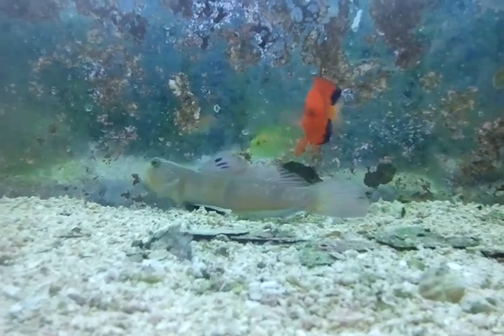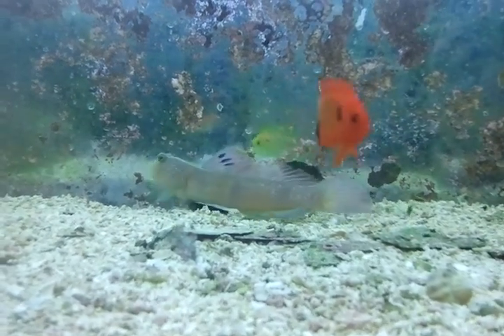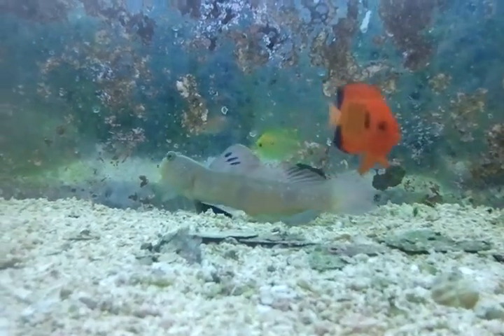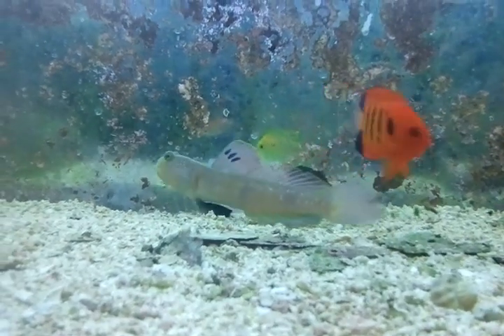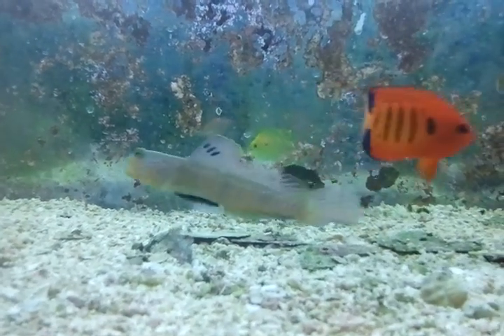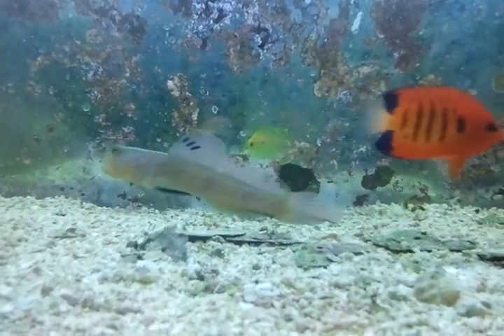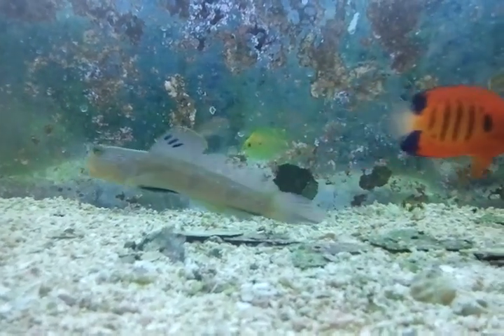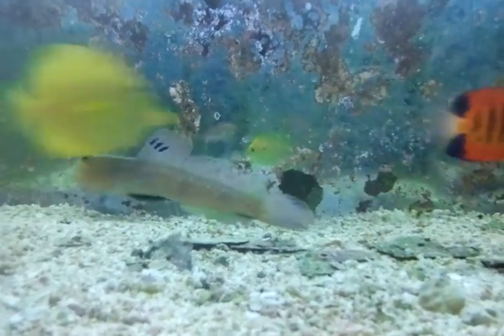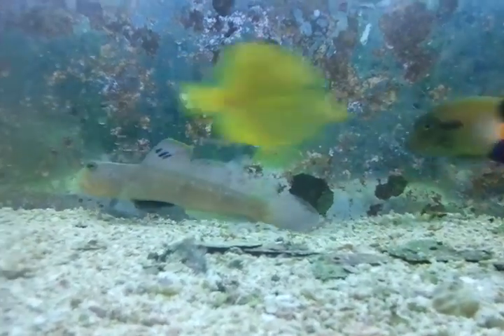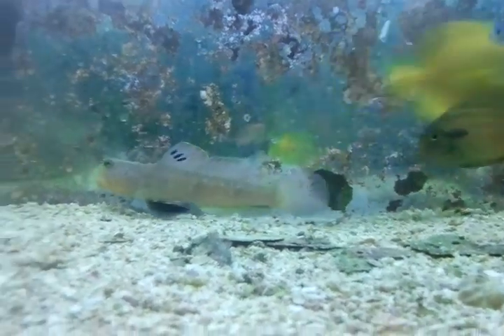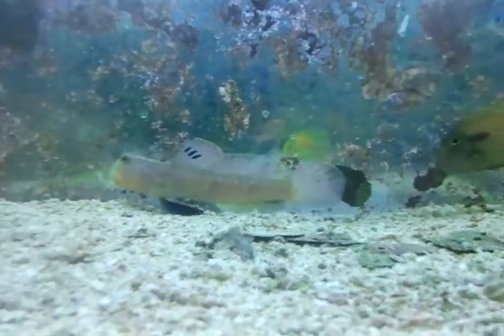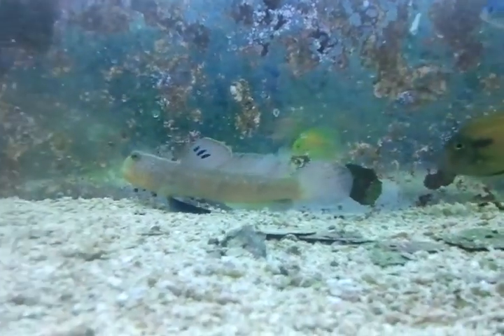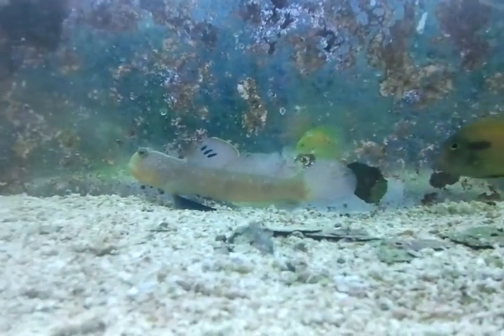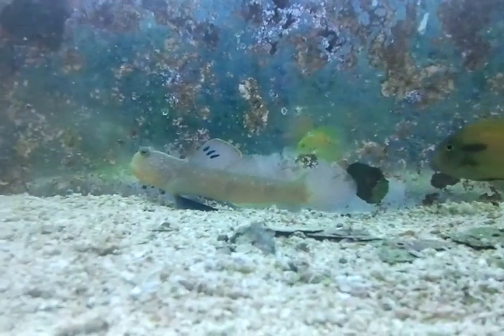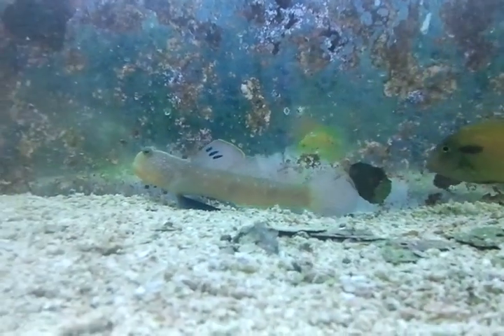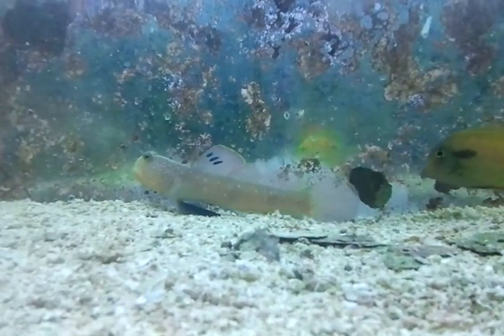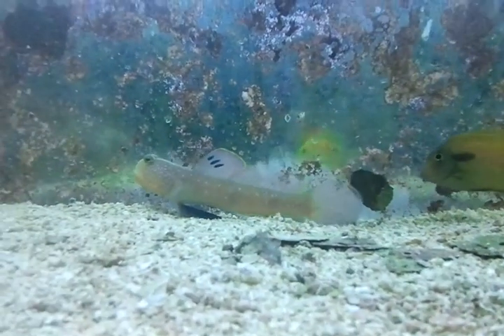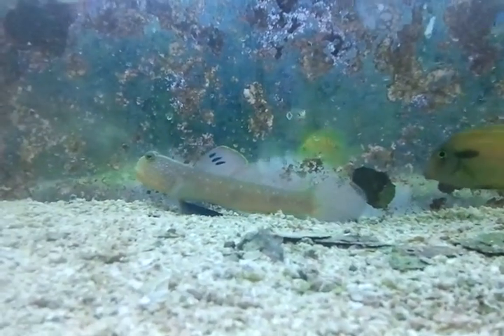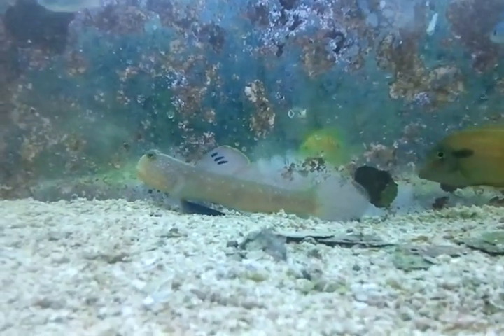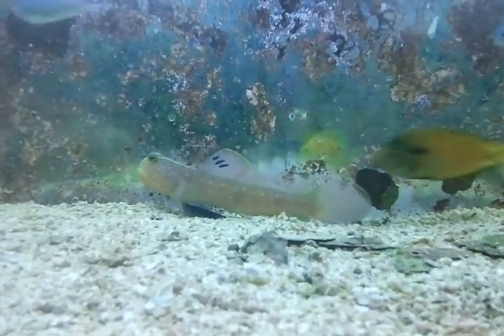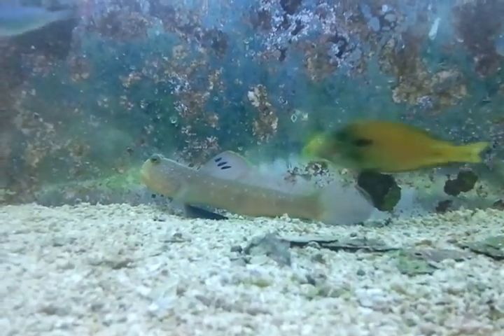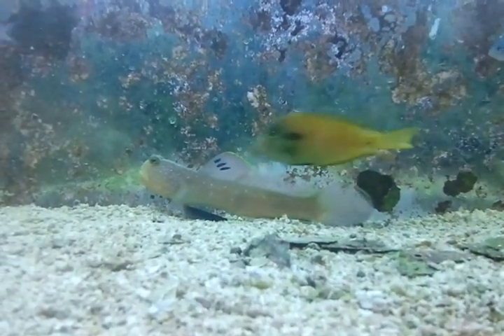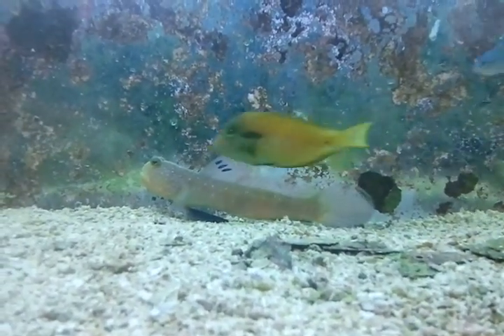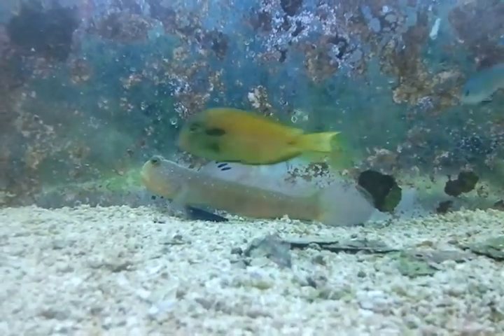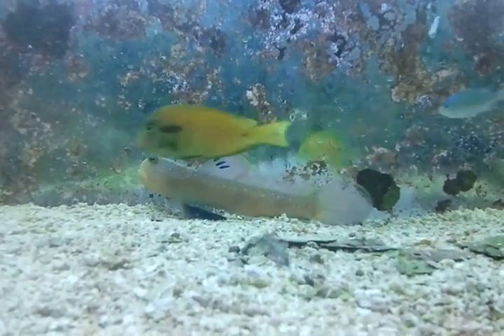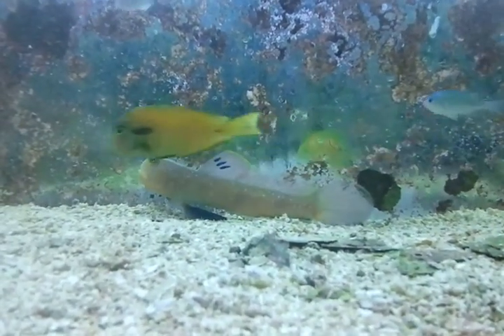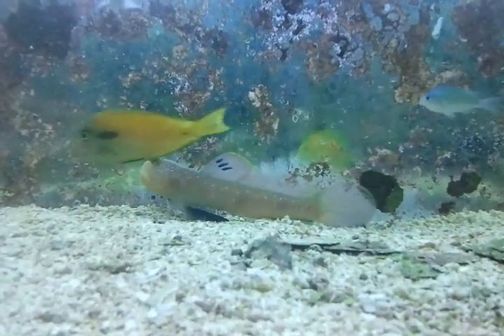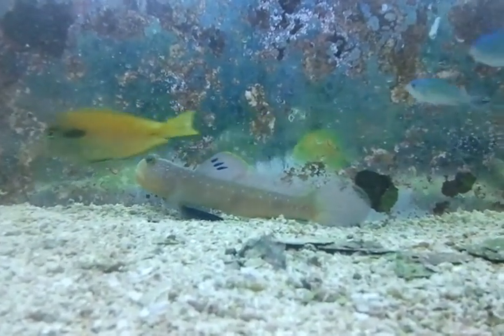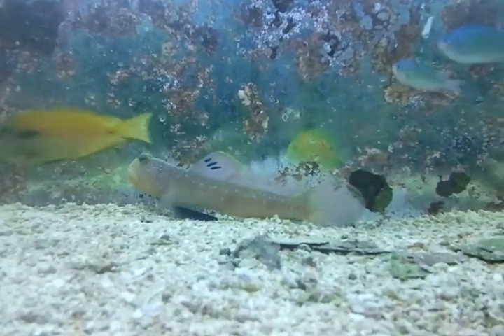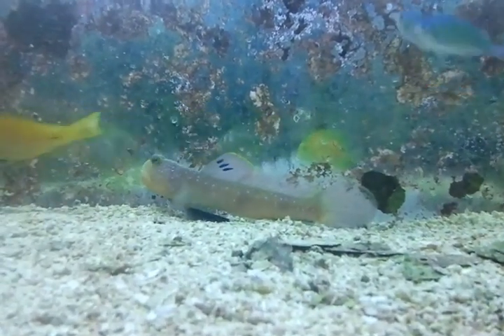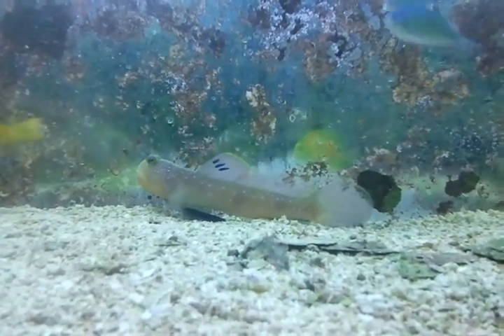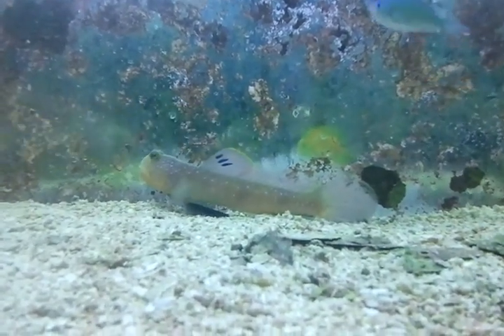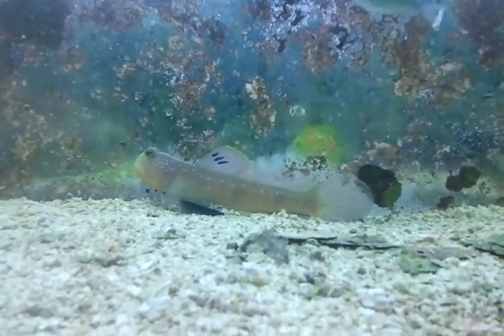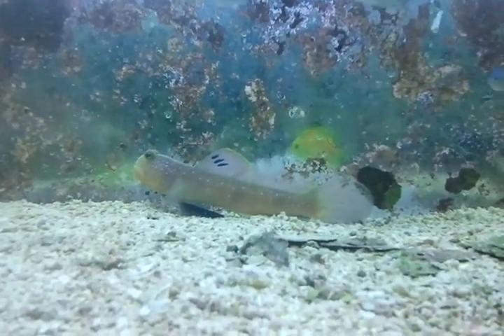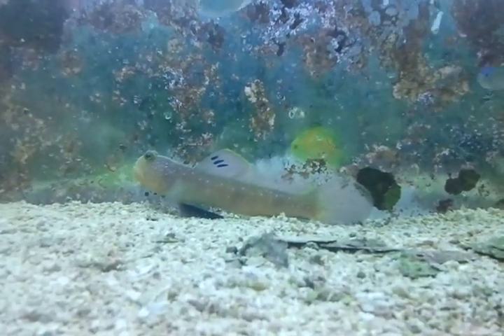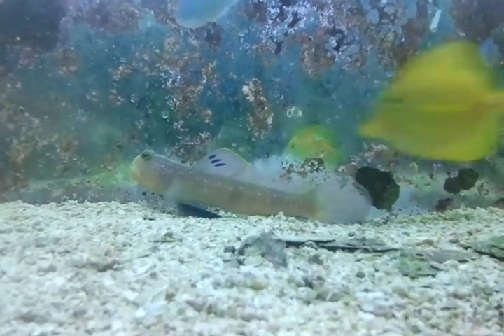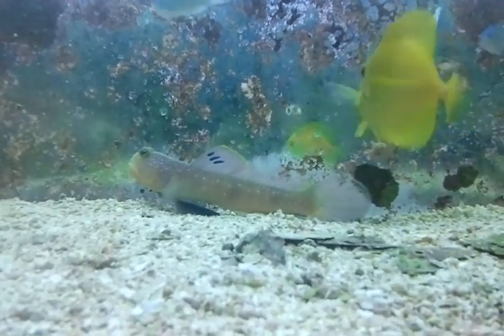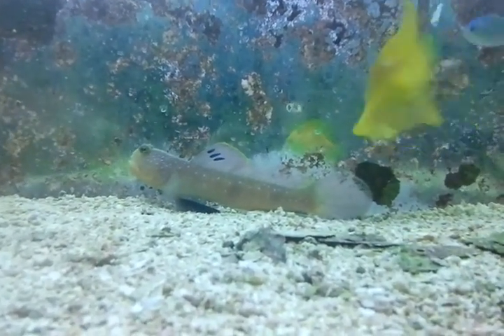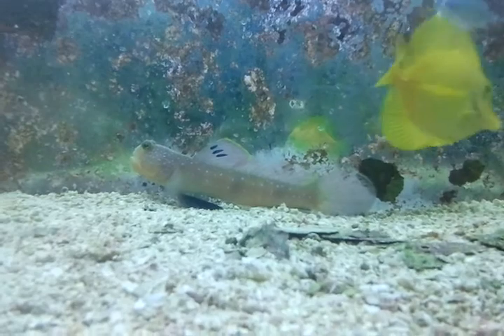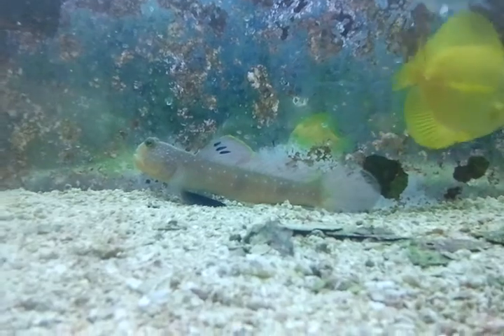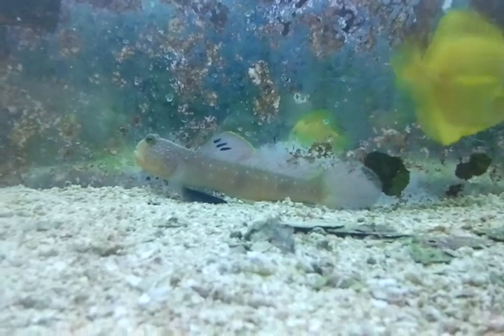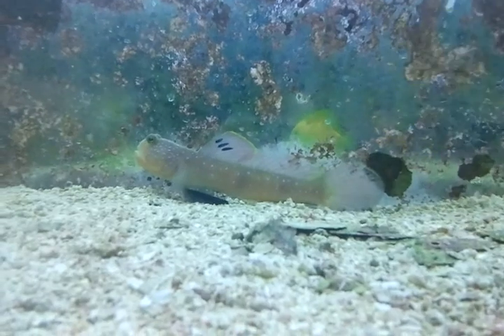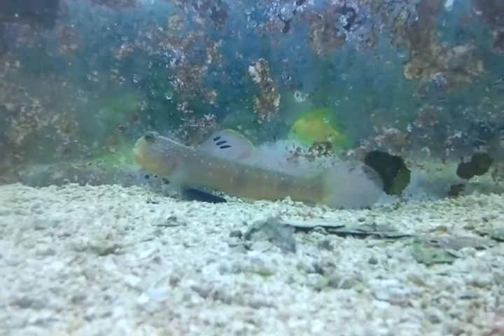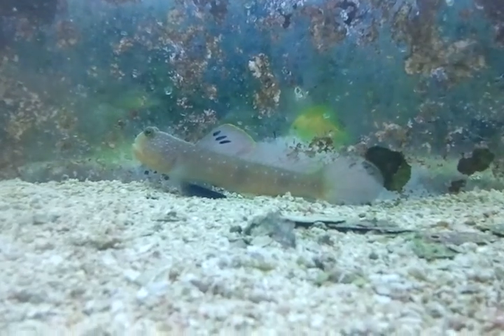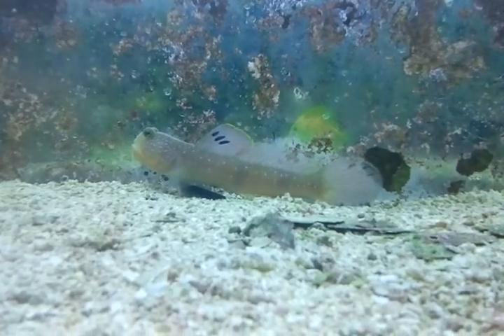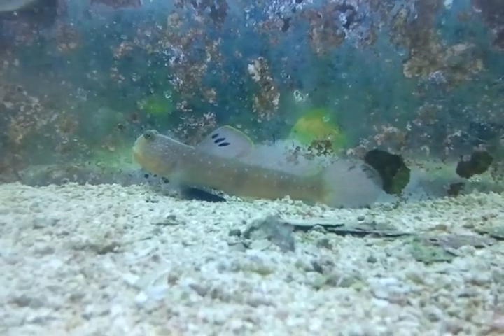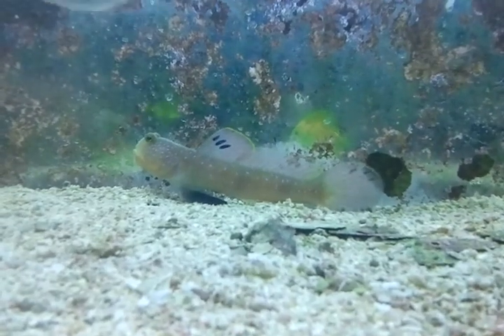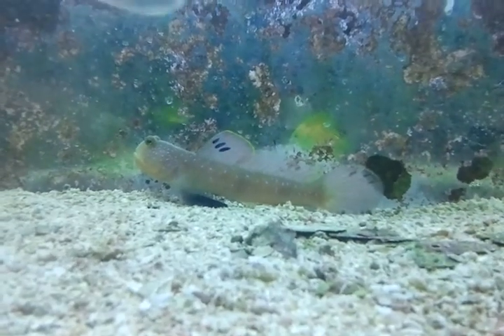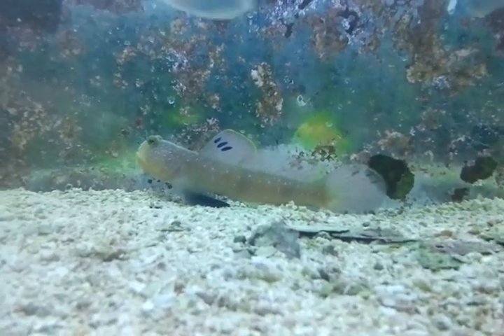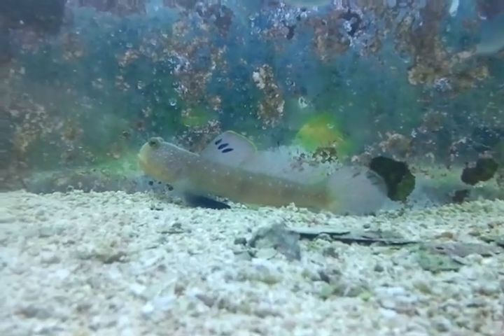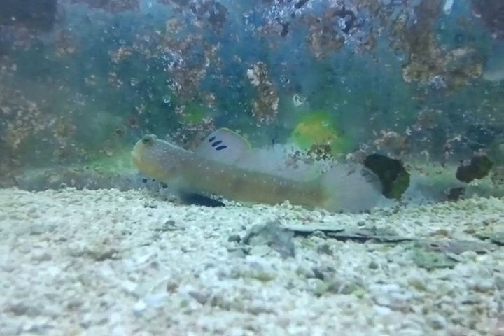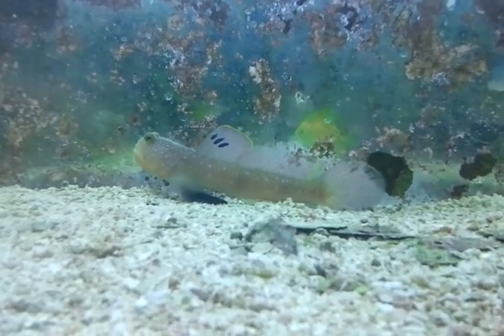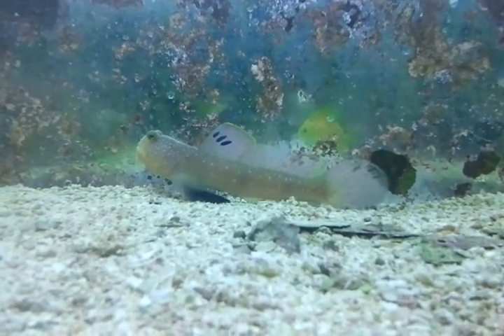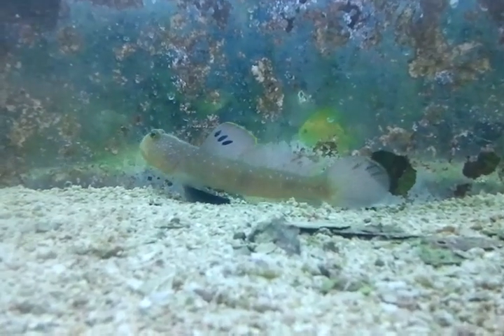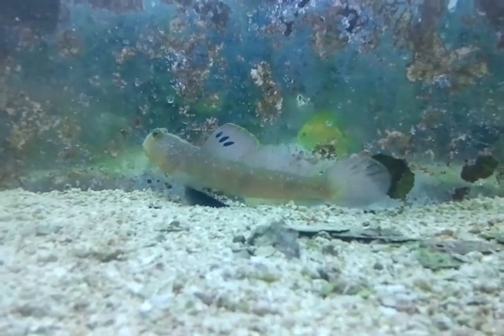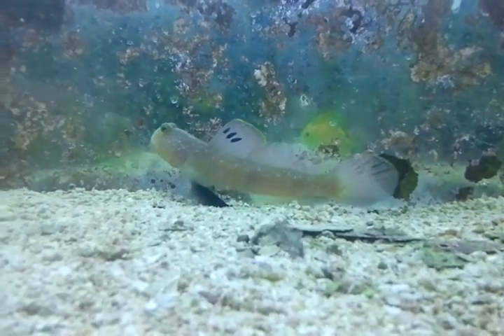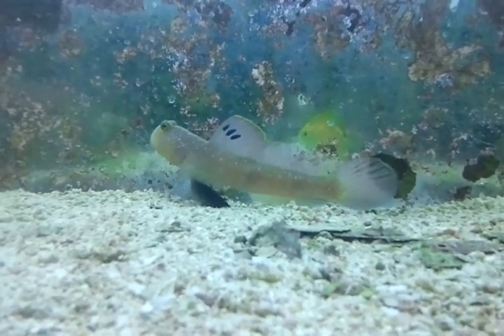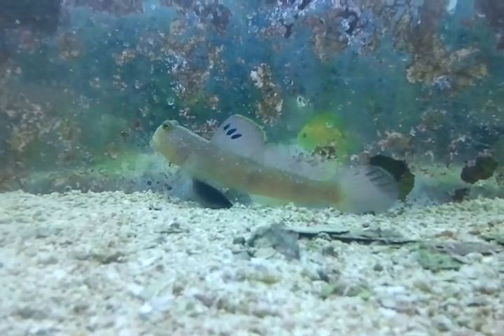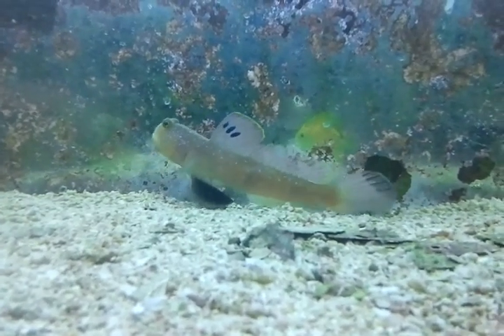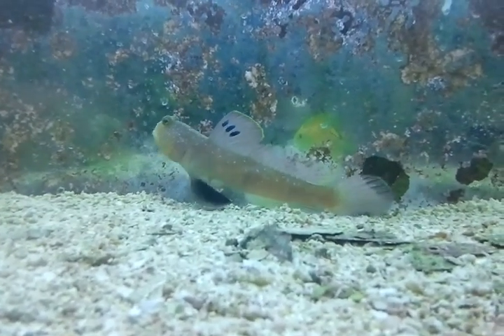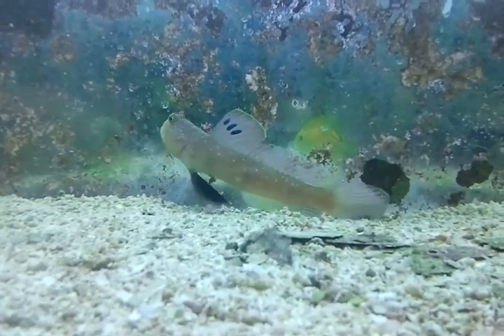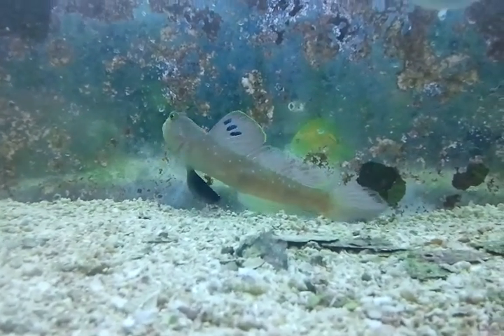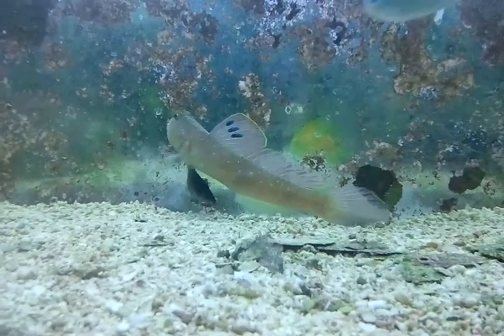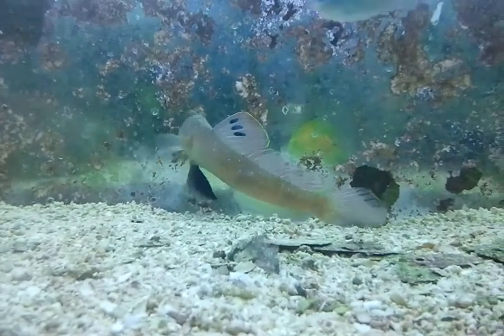Hi, this is Penny of Aquacorals Reef Aquariums. This mini video is featuring a Blue Spot Watchman Goby.